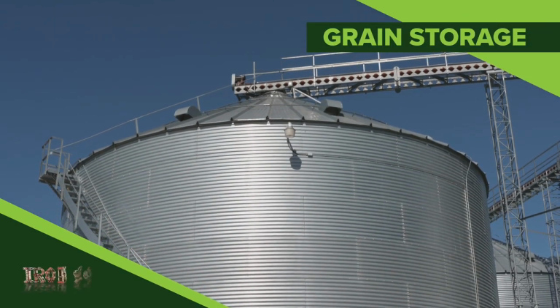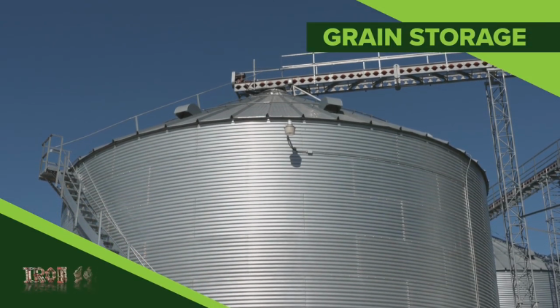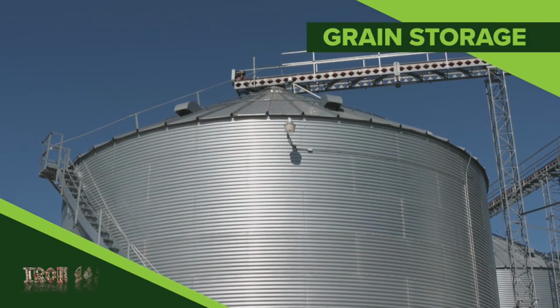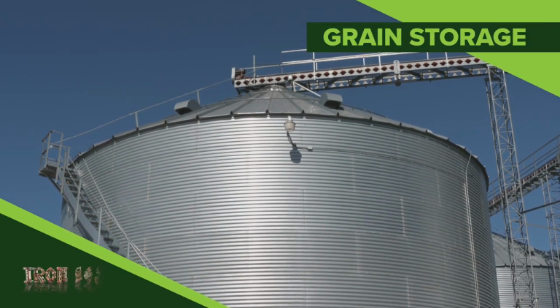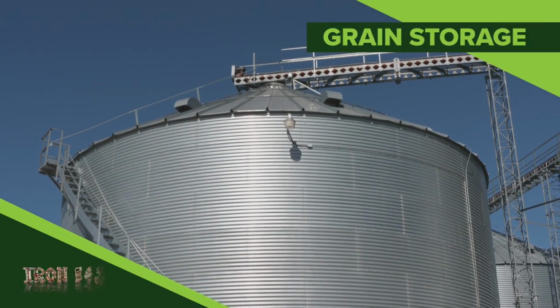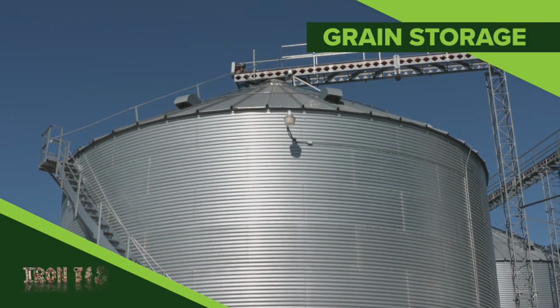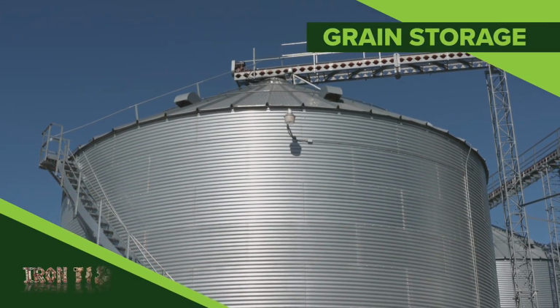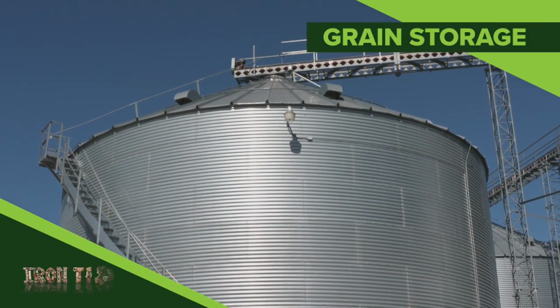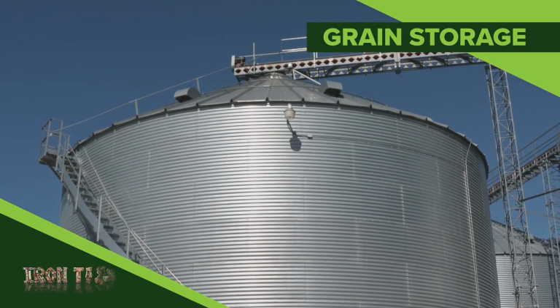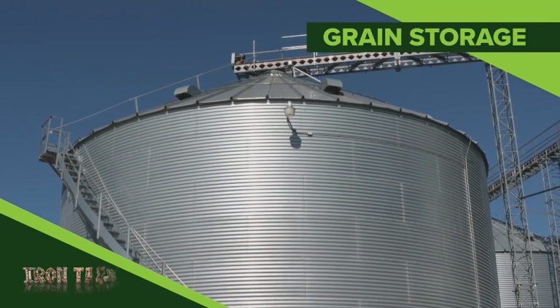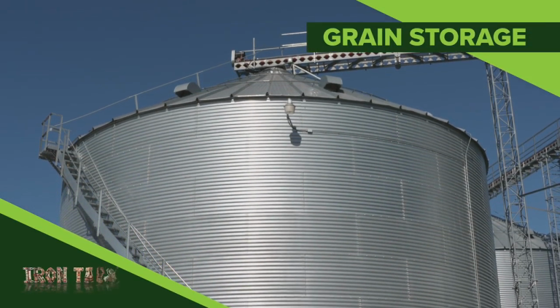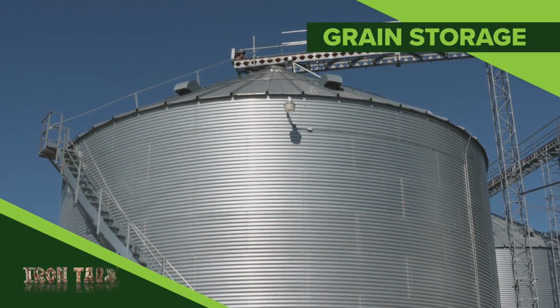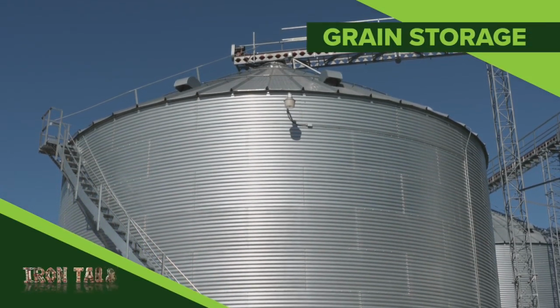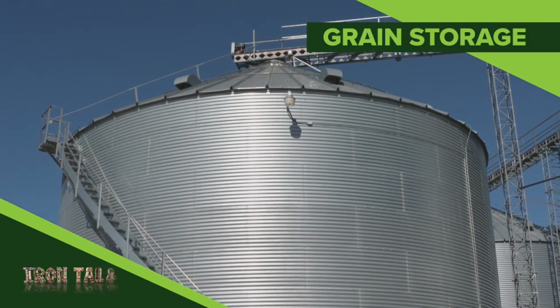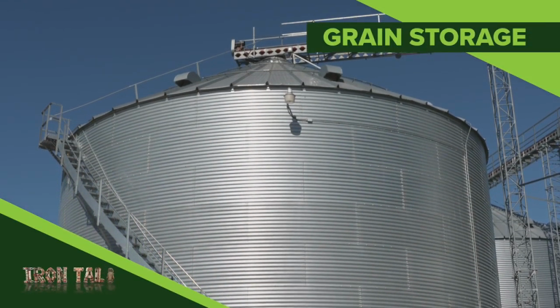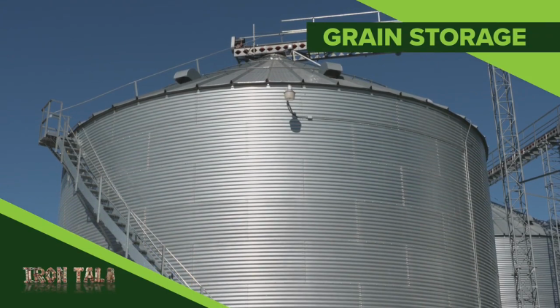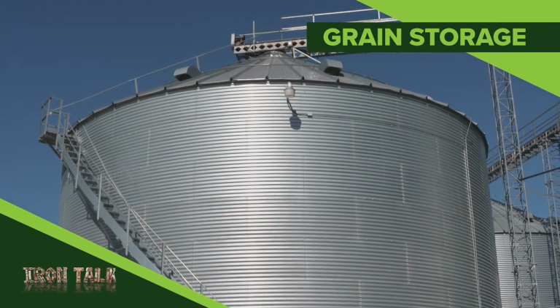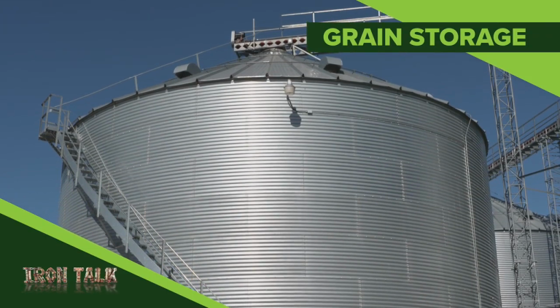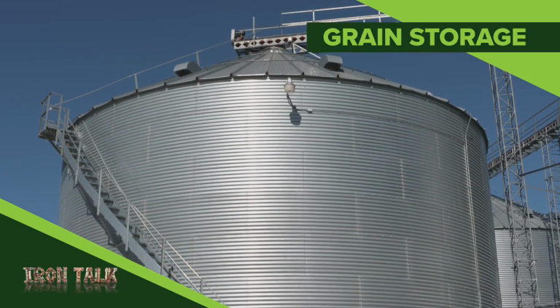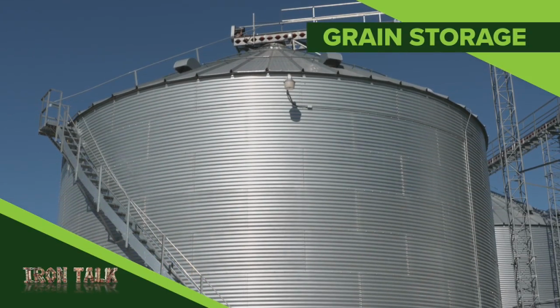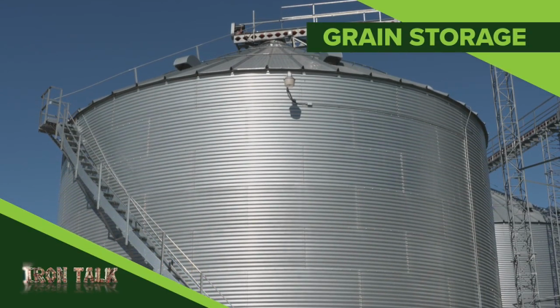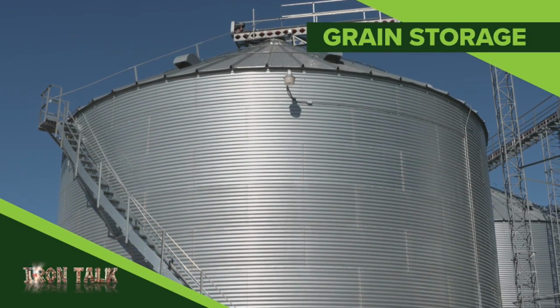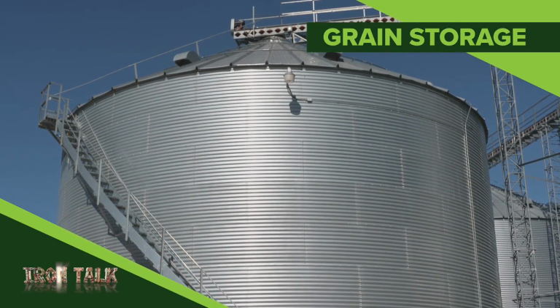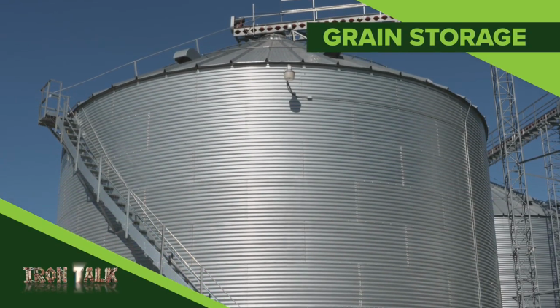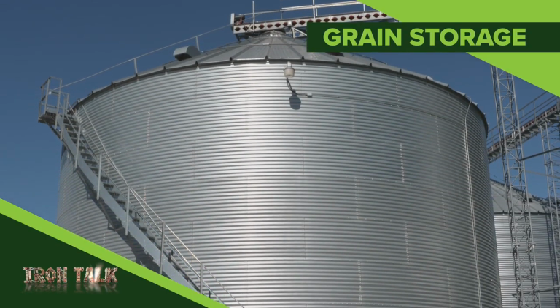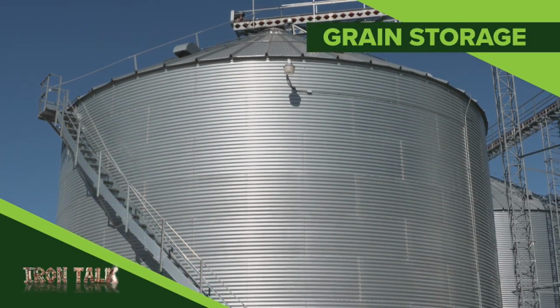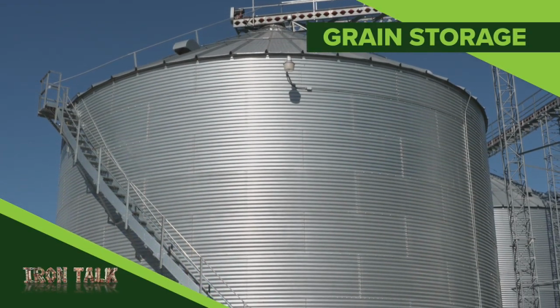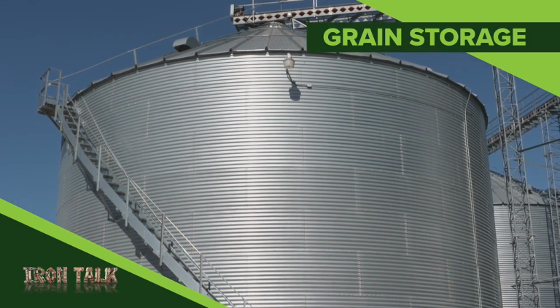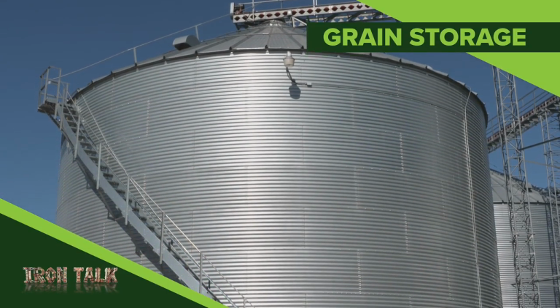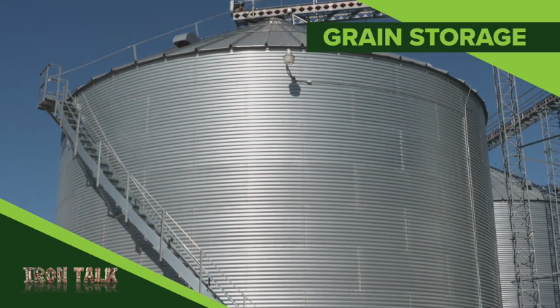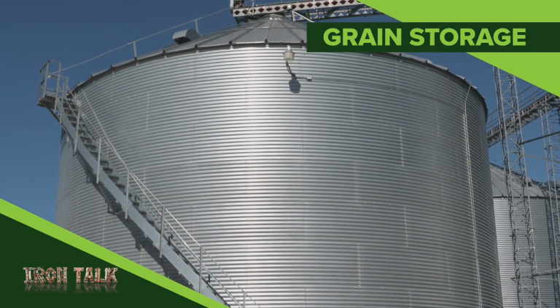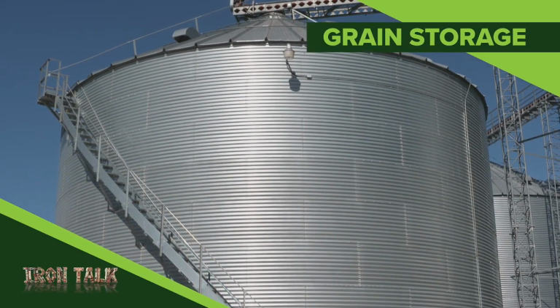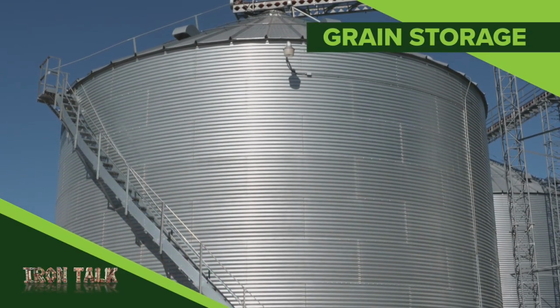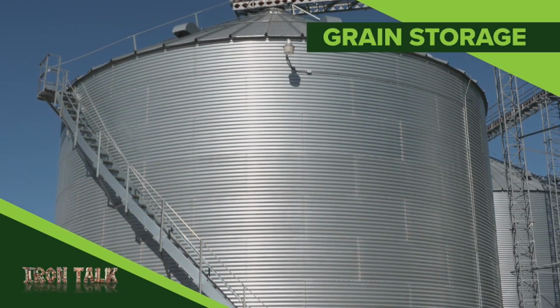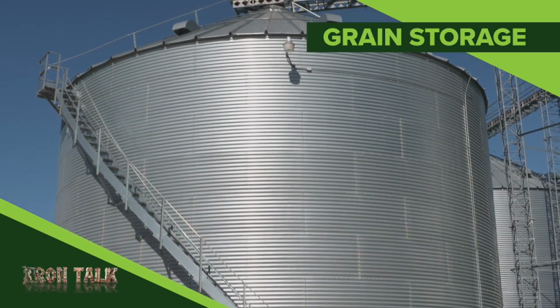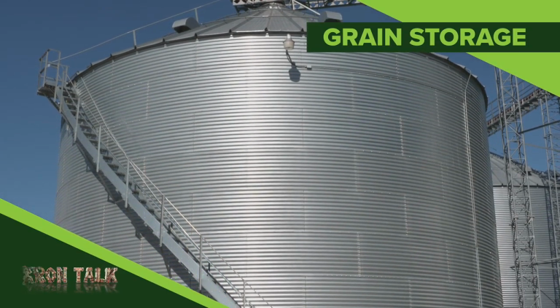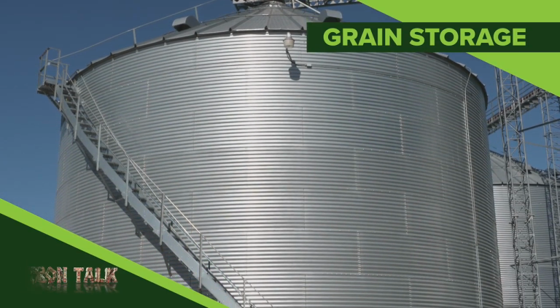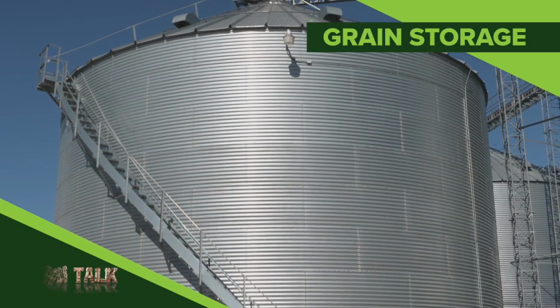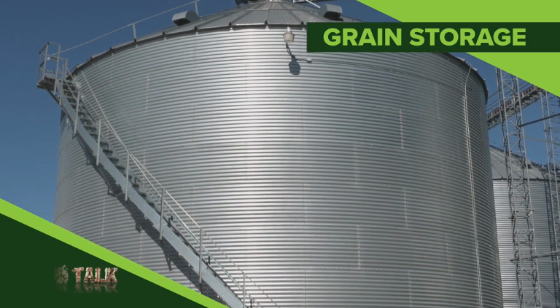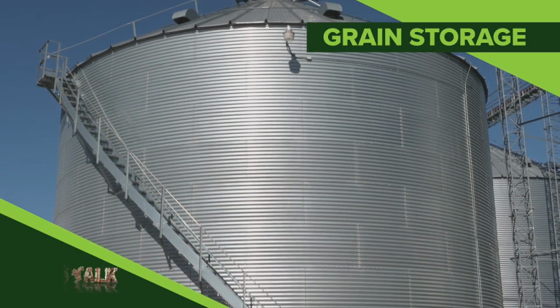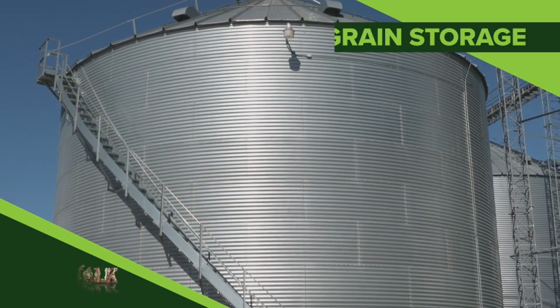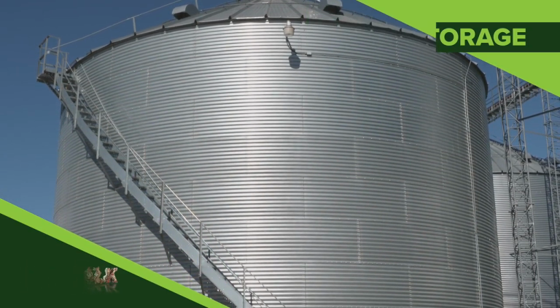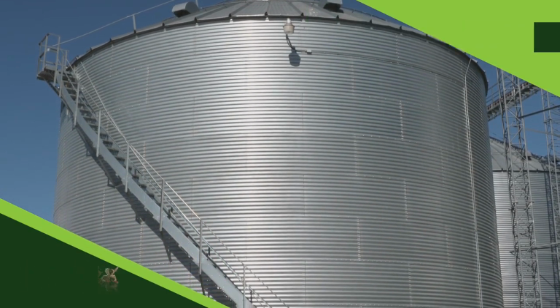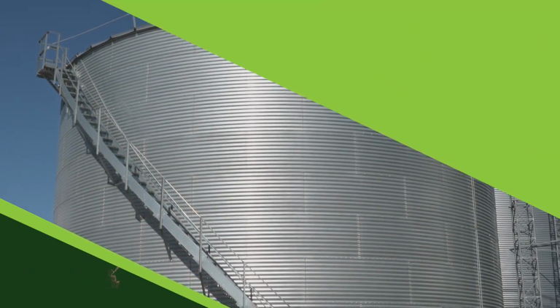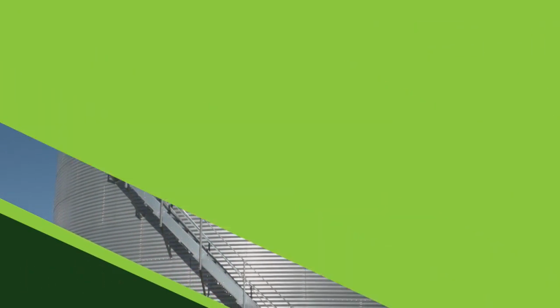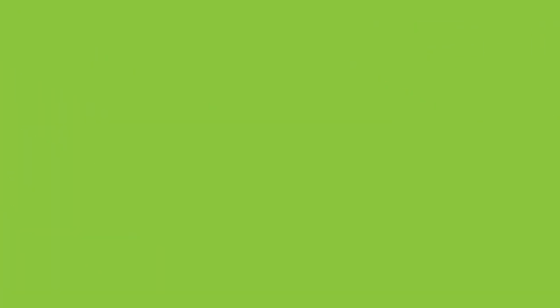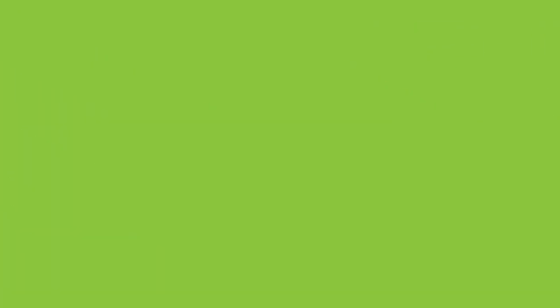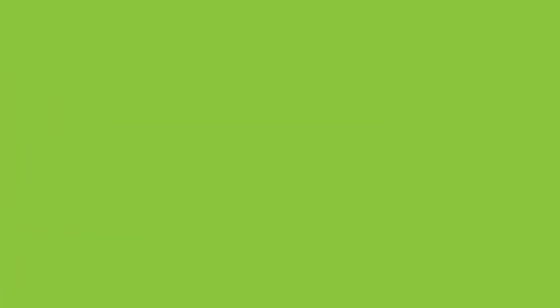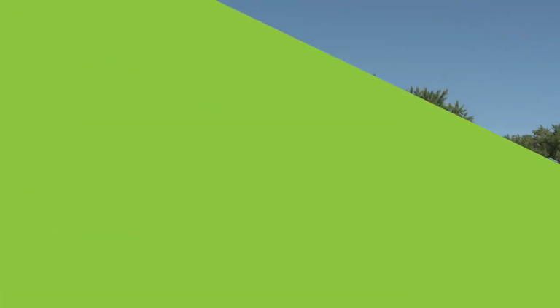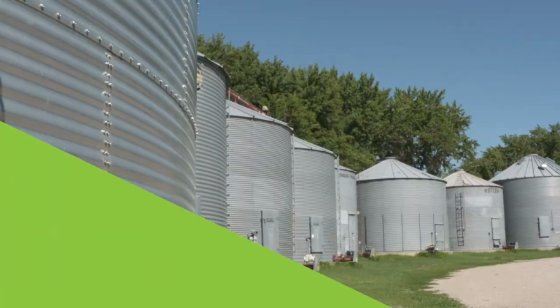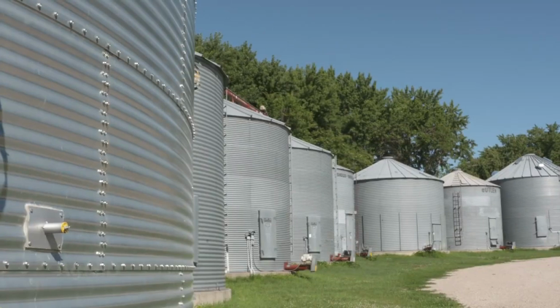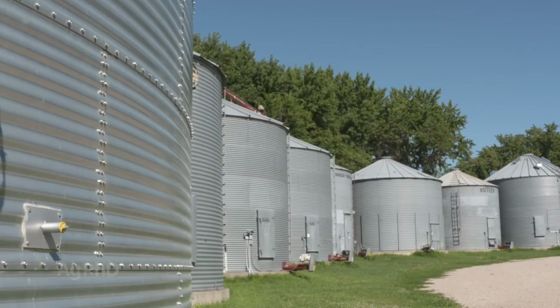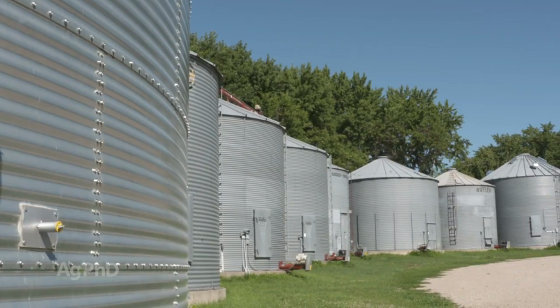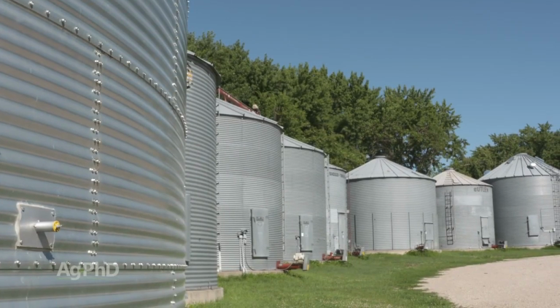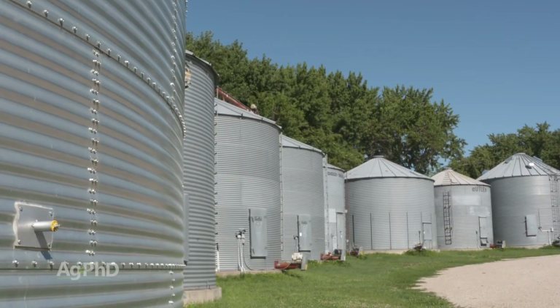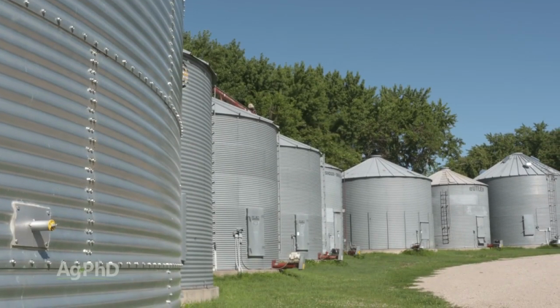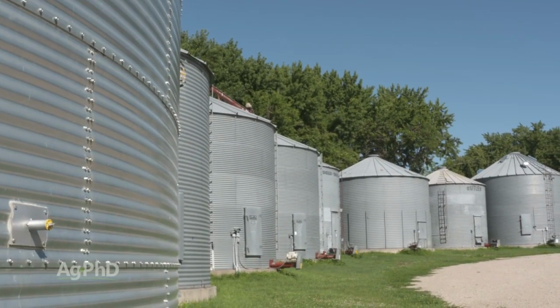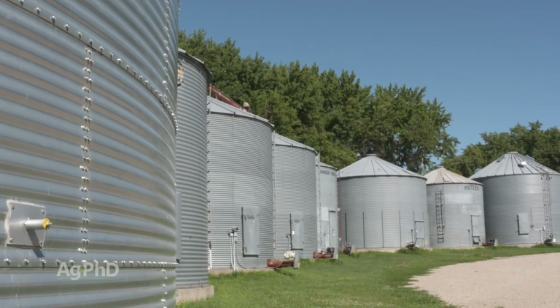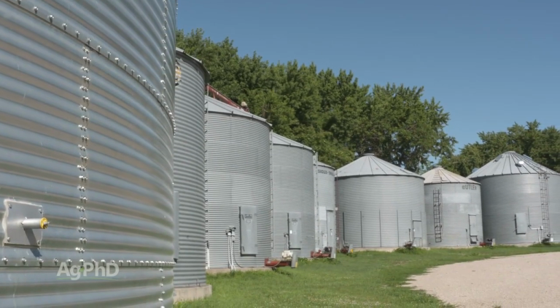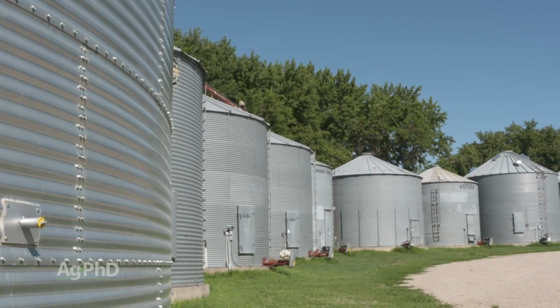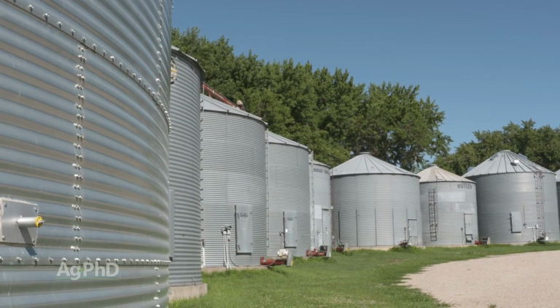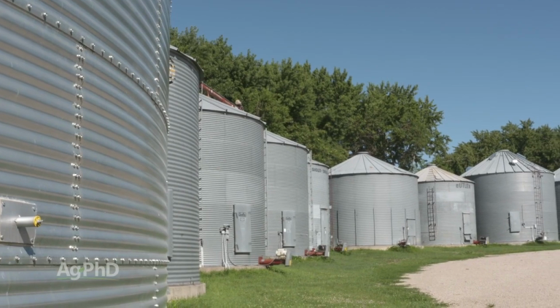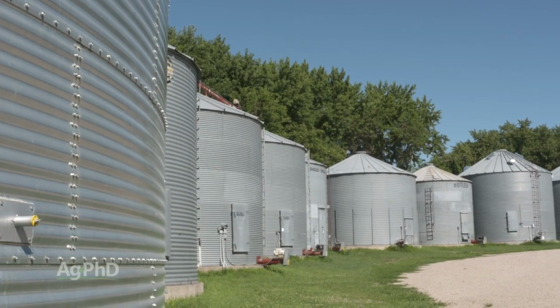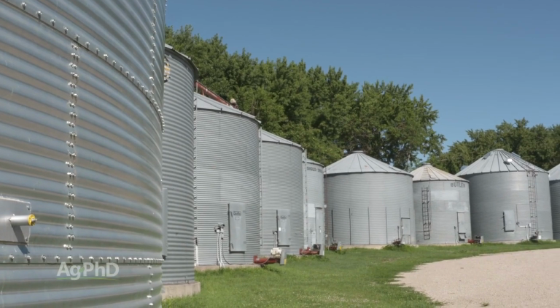Are your grain storage bins empty? If not, when's the last time that you checked them? Grain storage is the topic for today's Iron Talk.